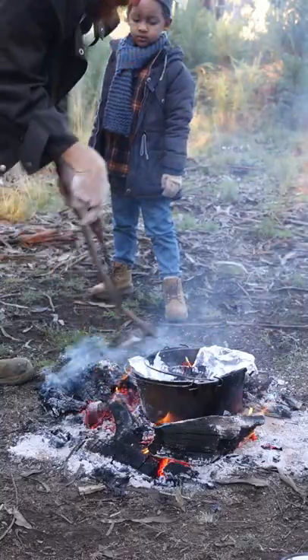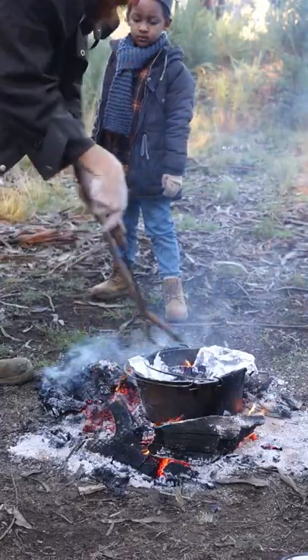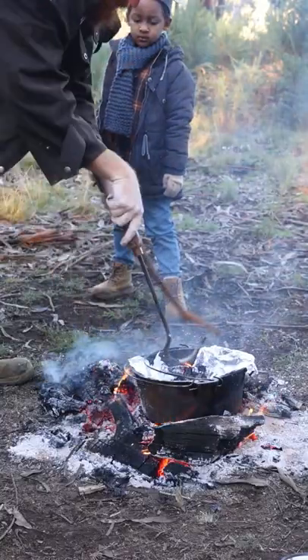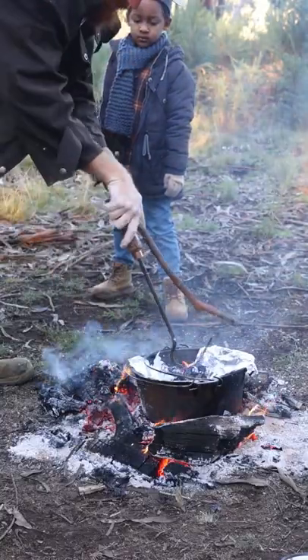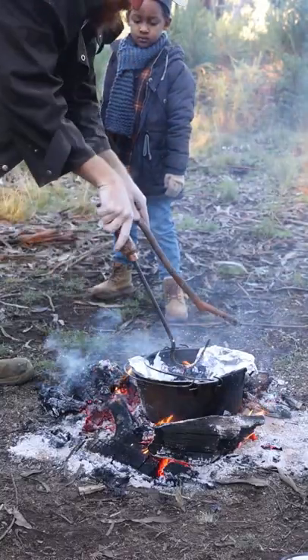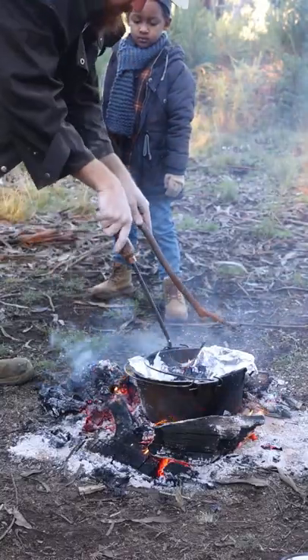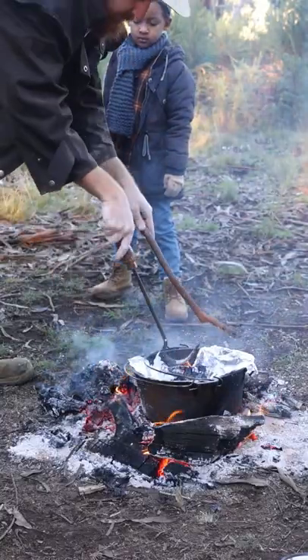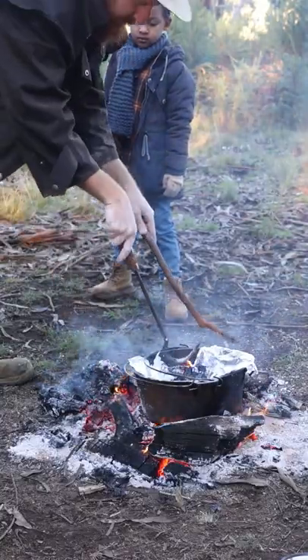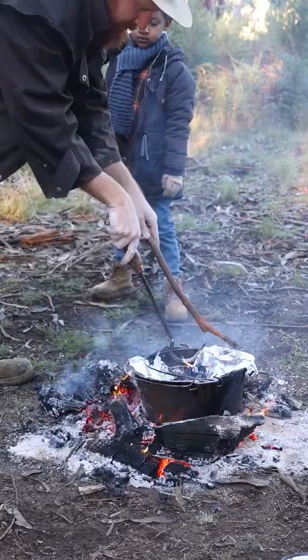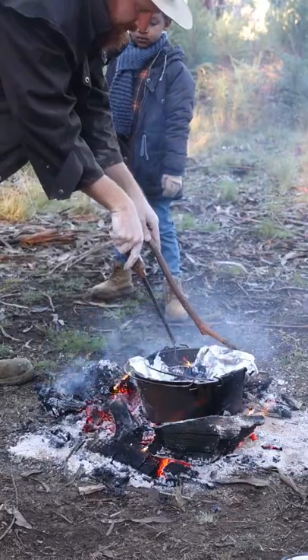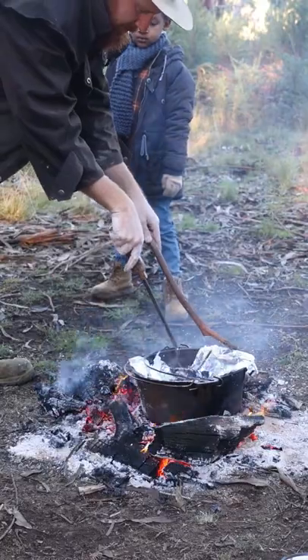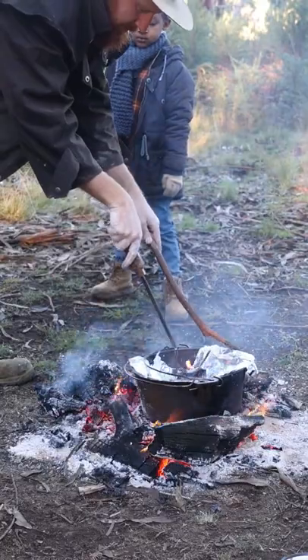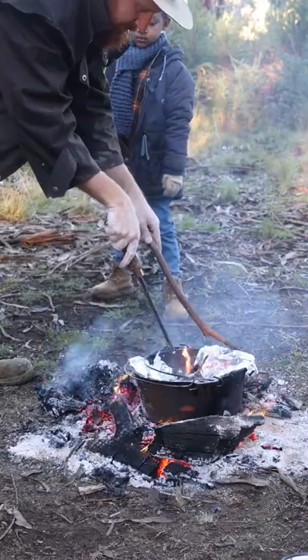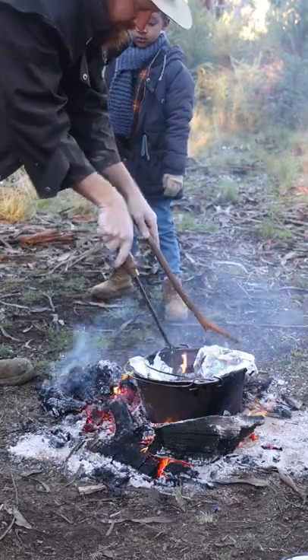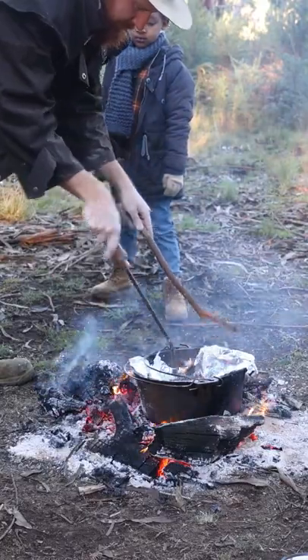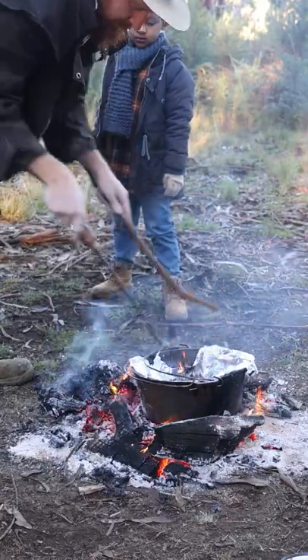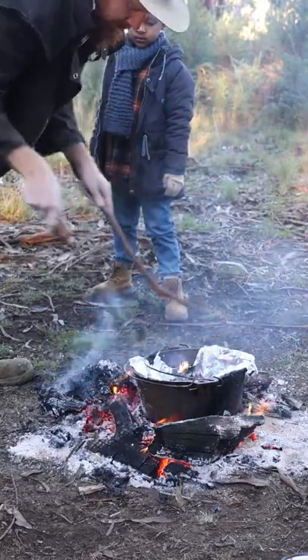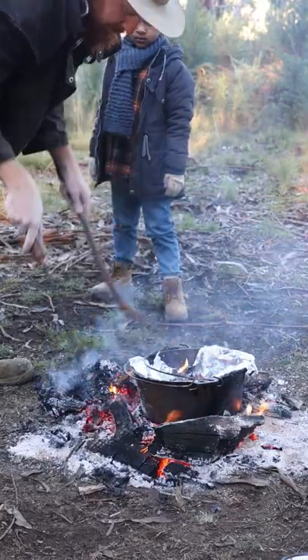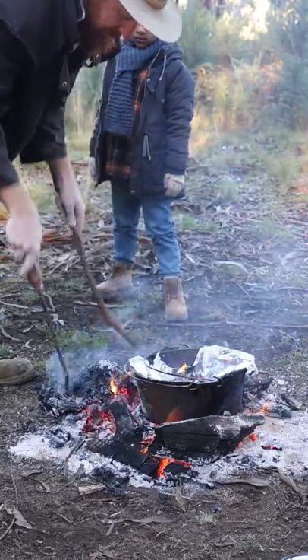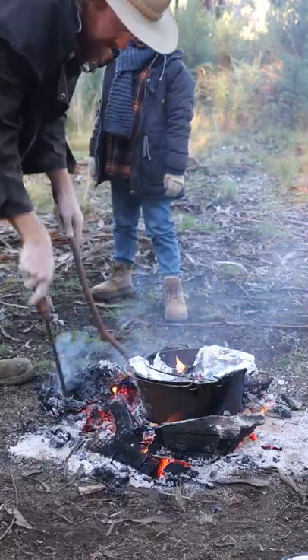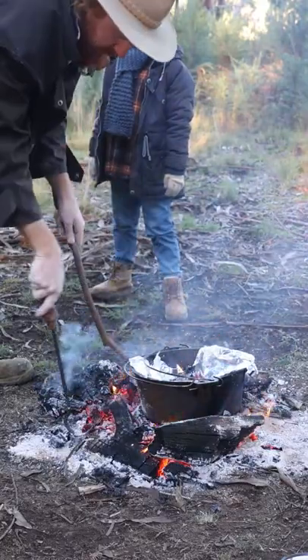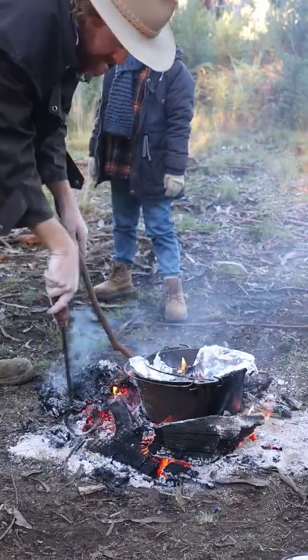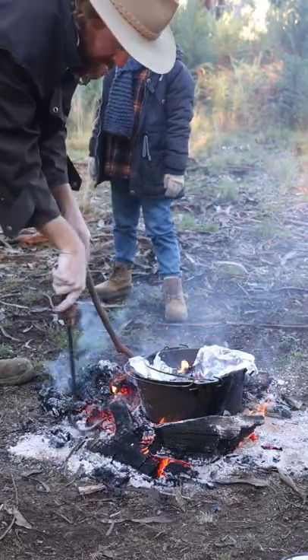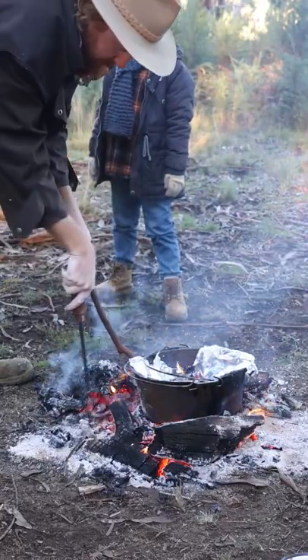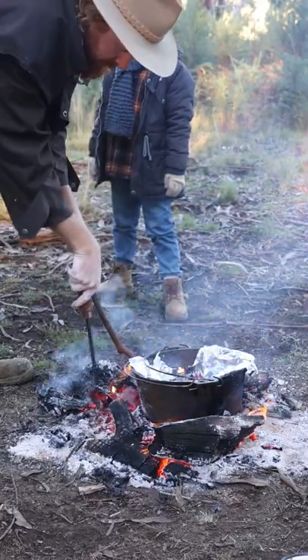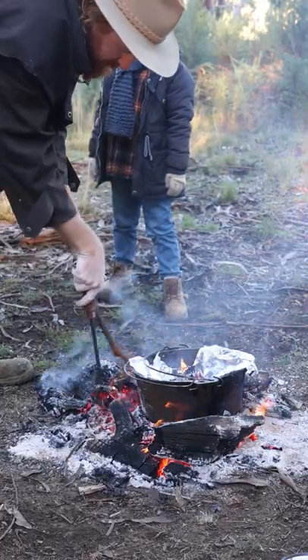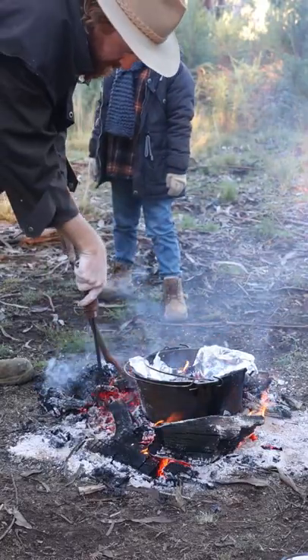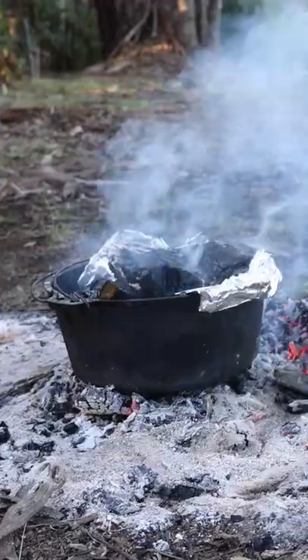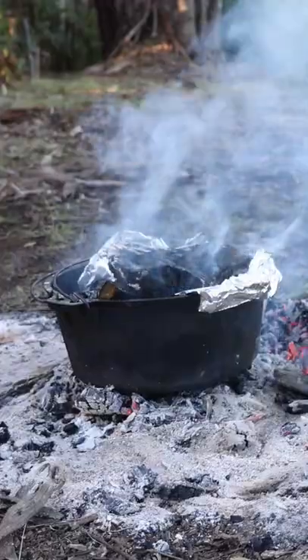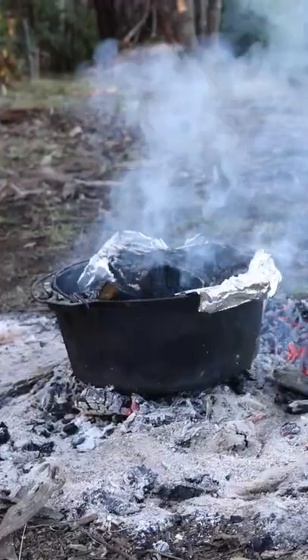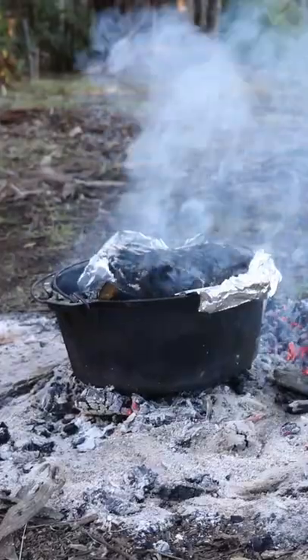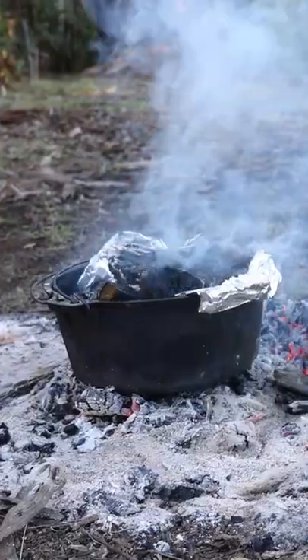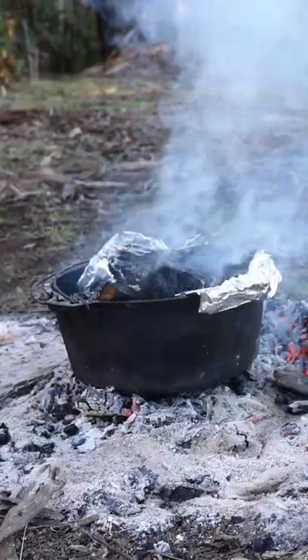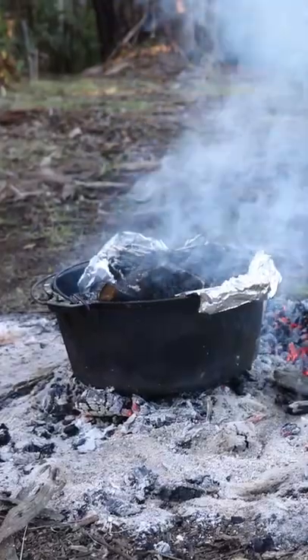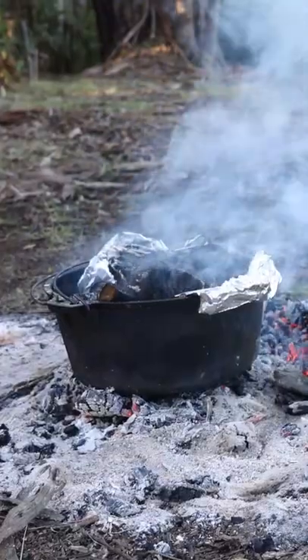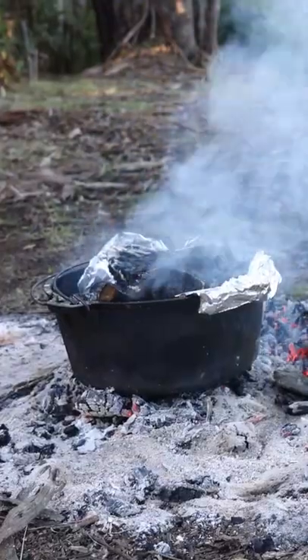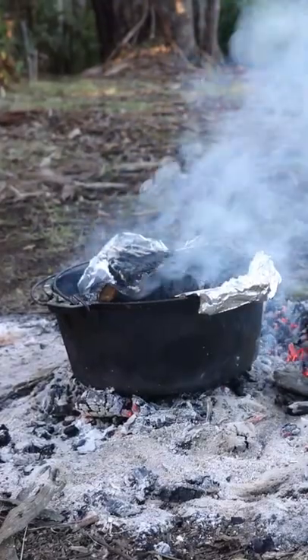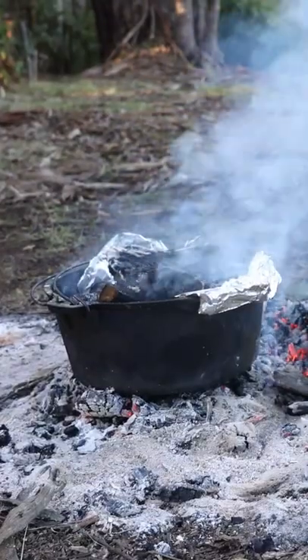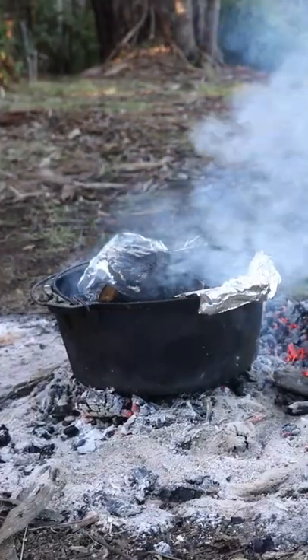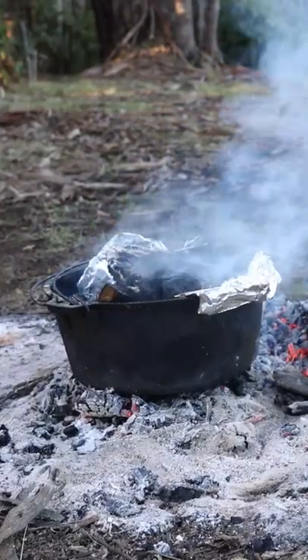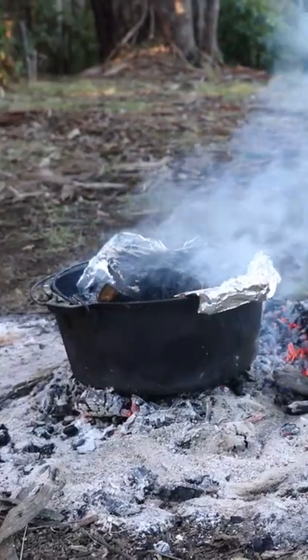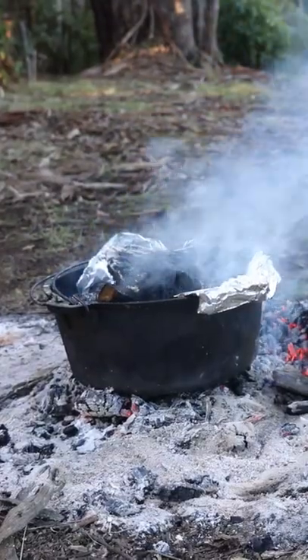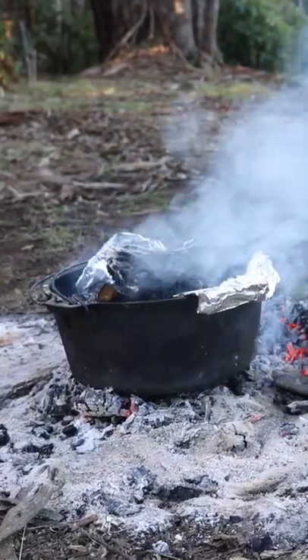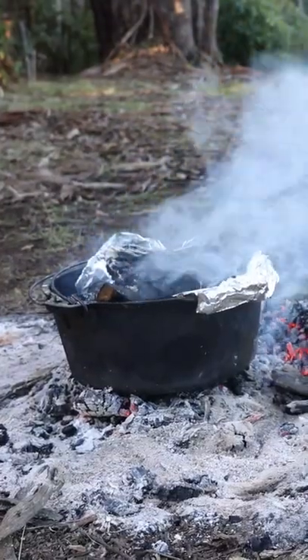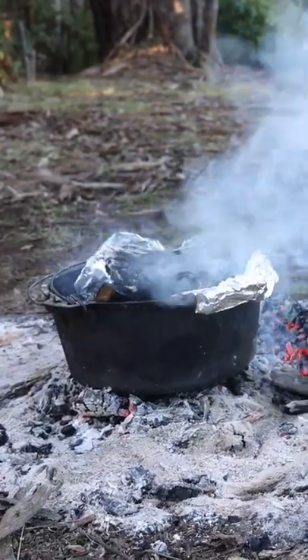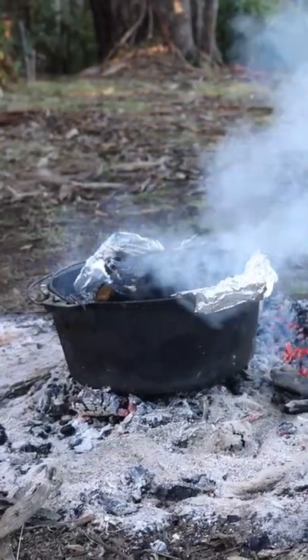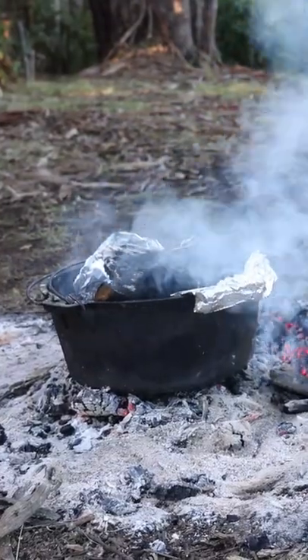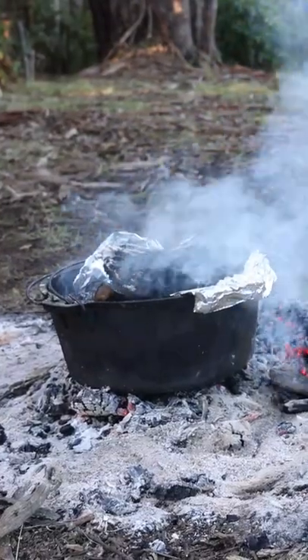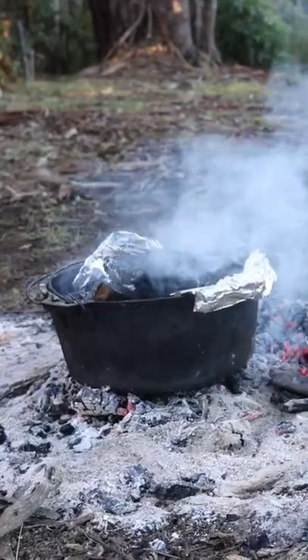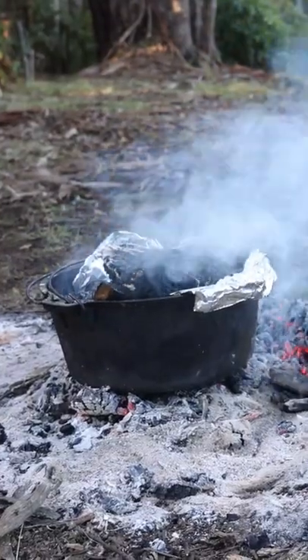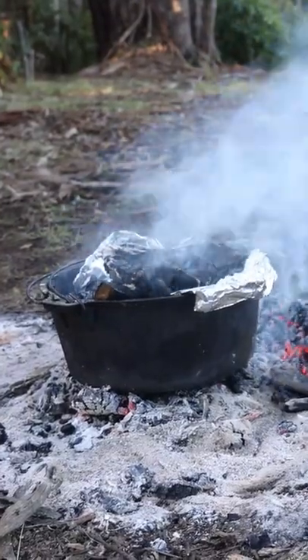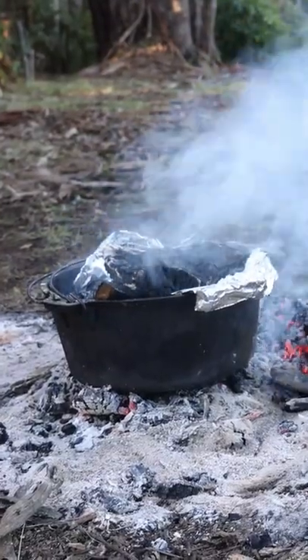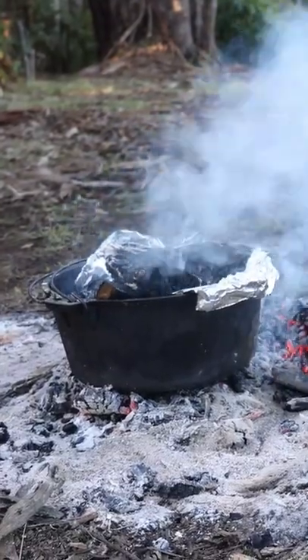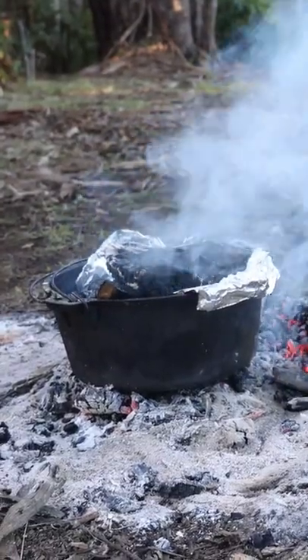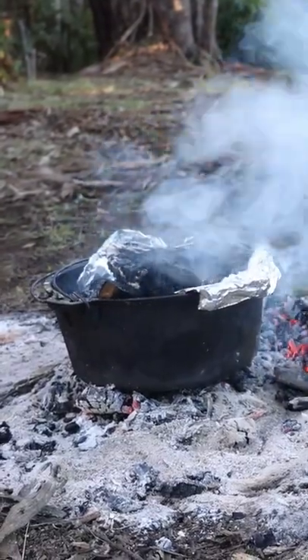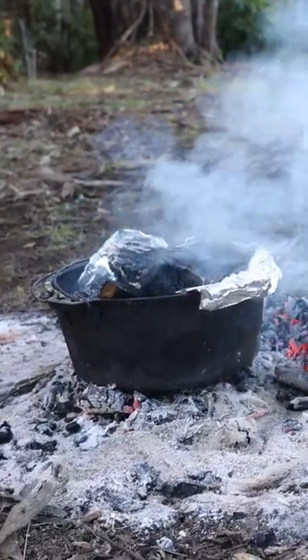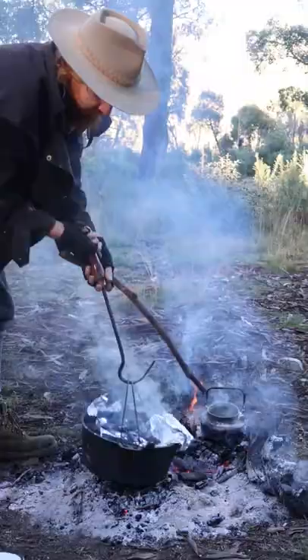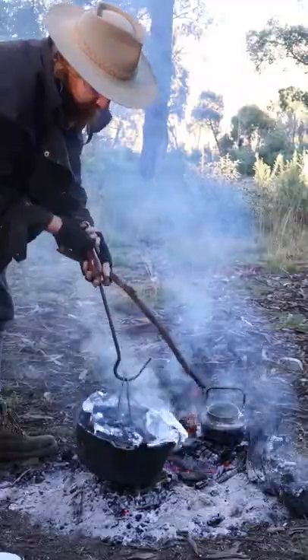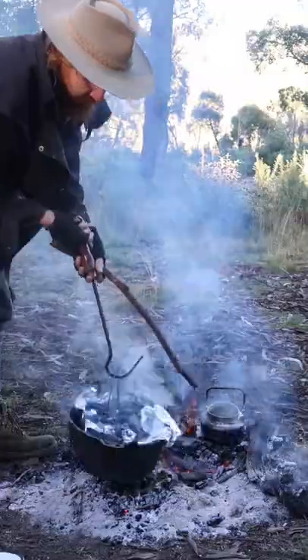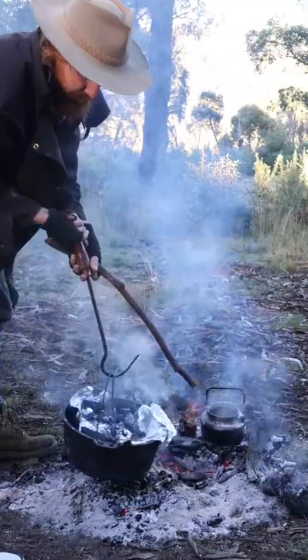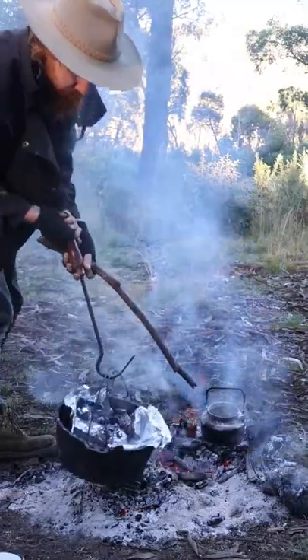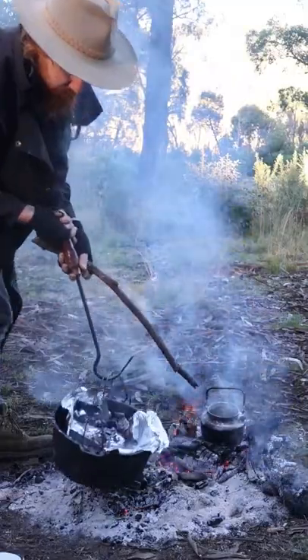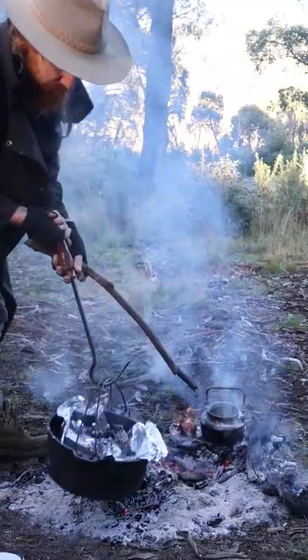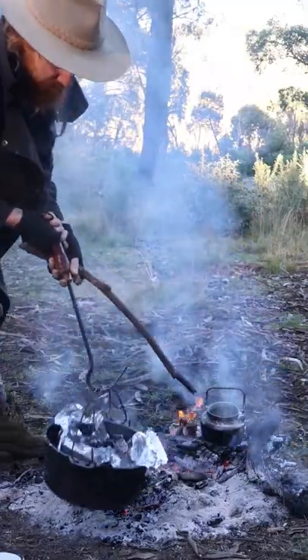Put her onto the hot coals, making sure that you get some of the heat on top as well. Leave it in there baking for around 40 minutes or so.